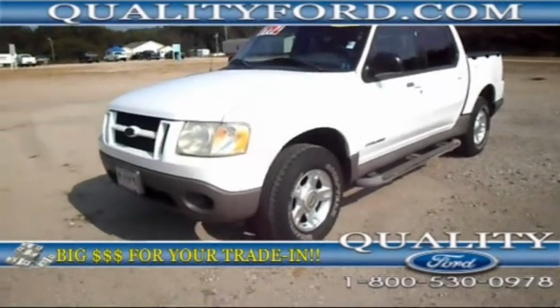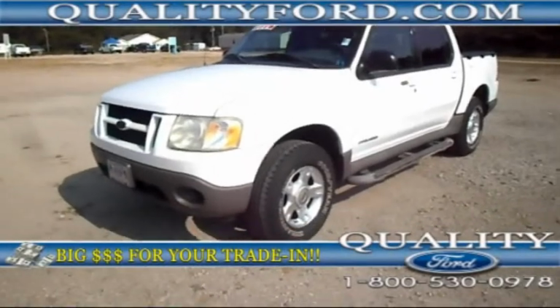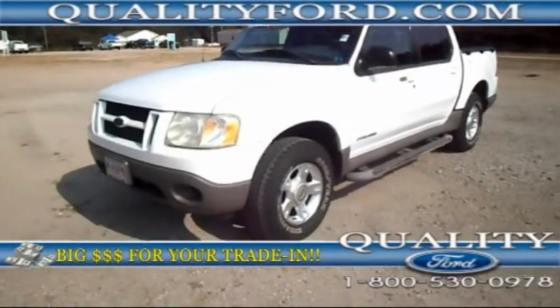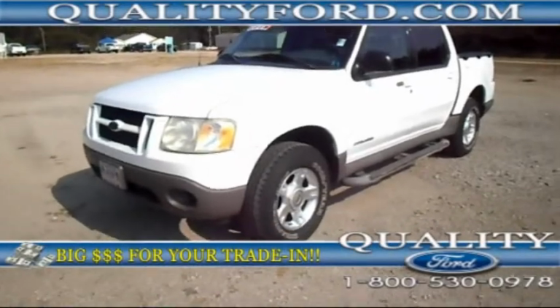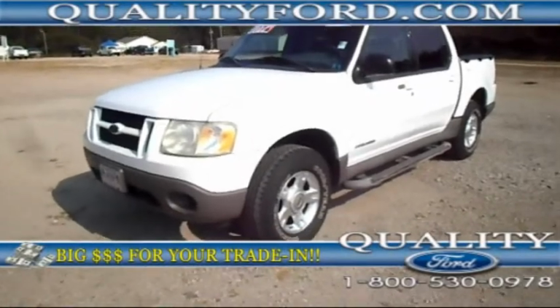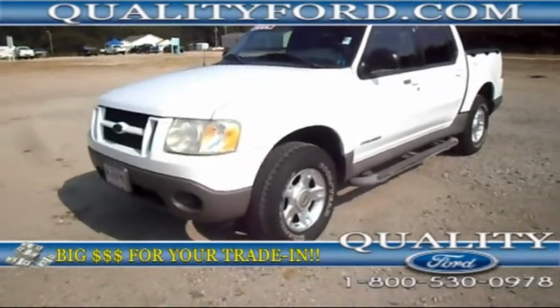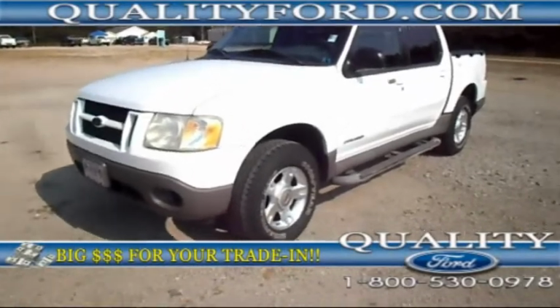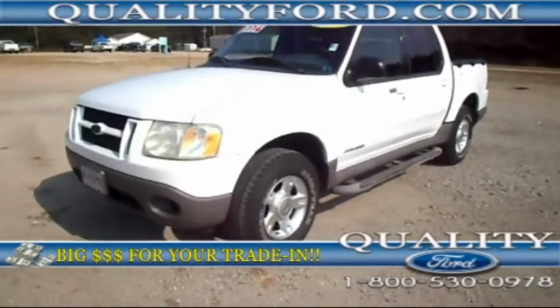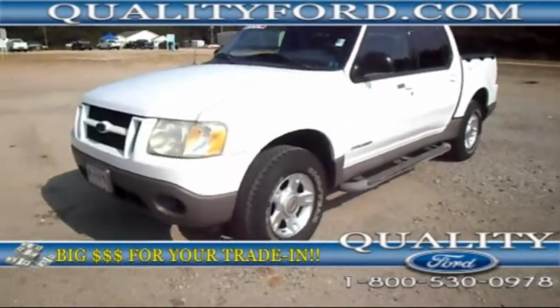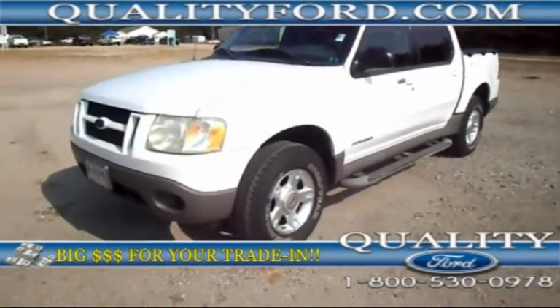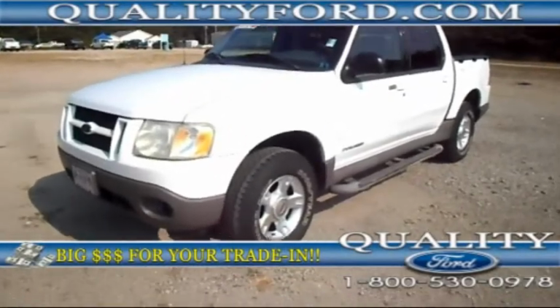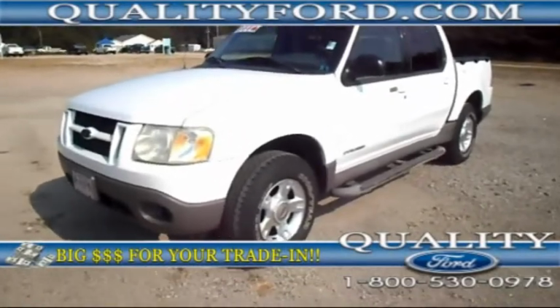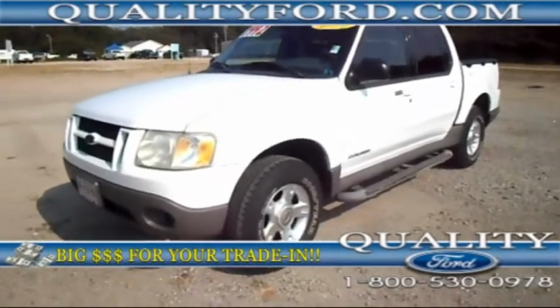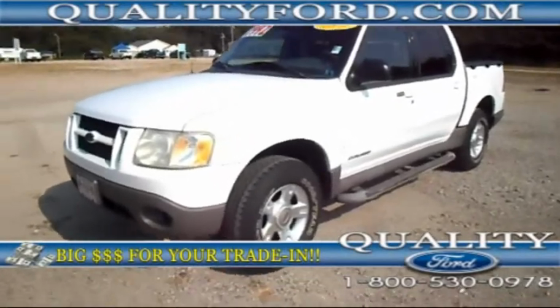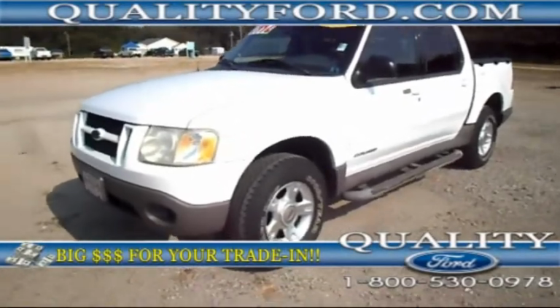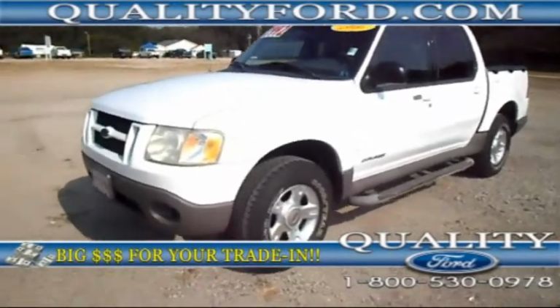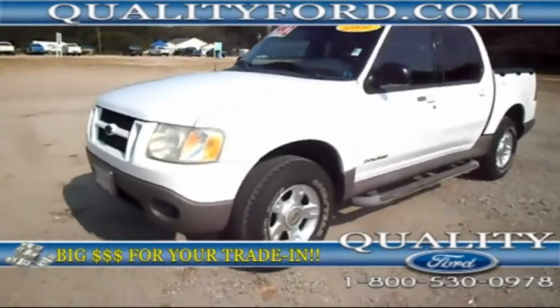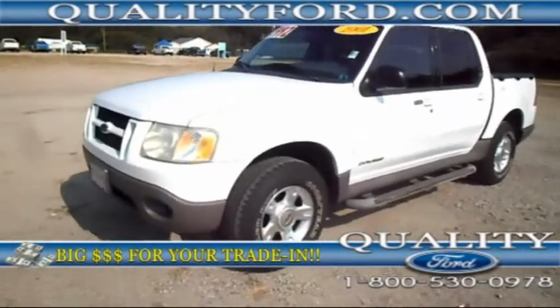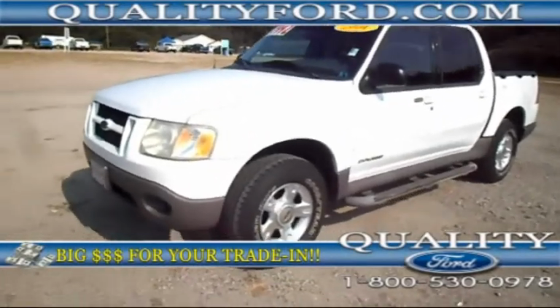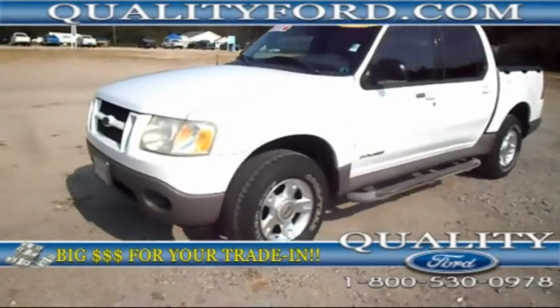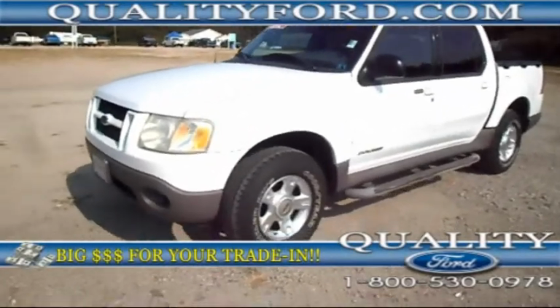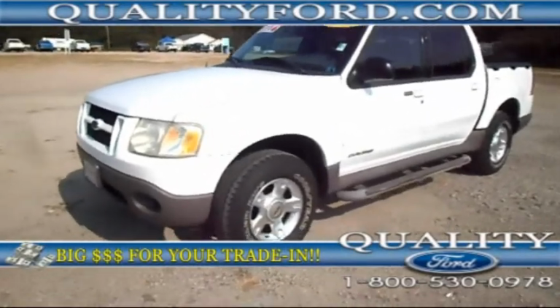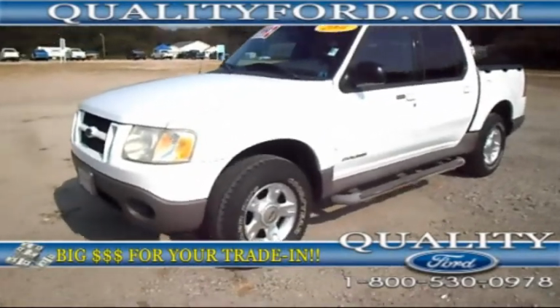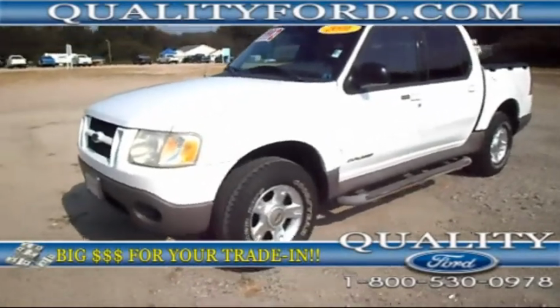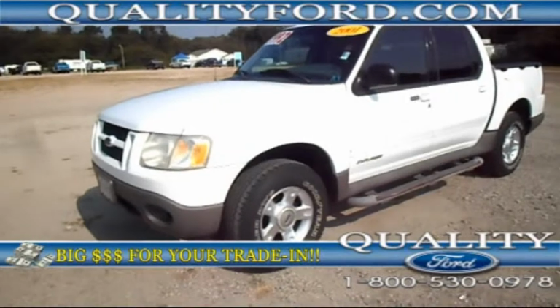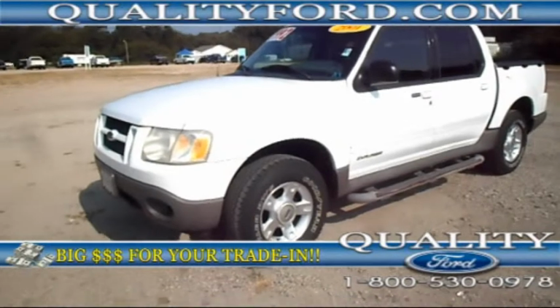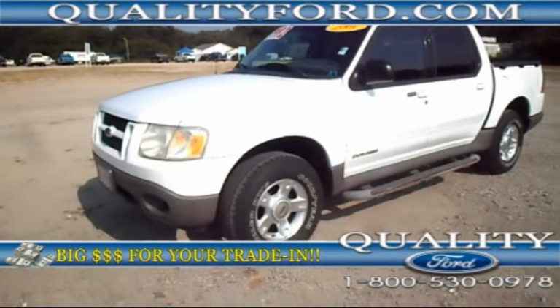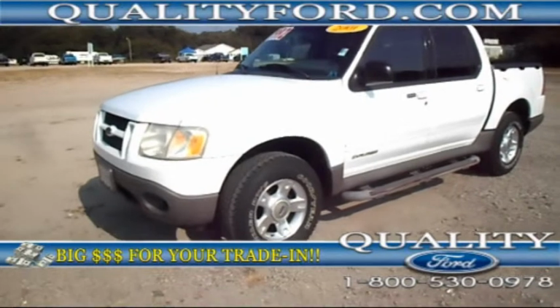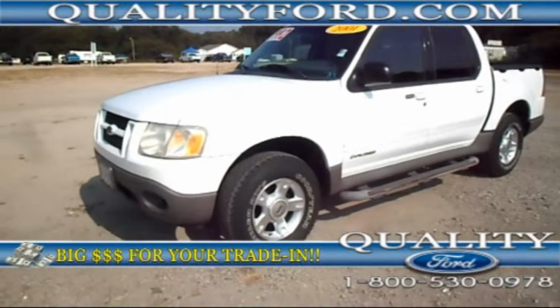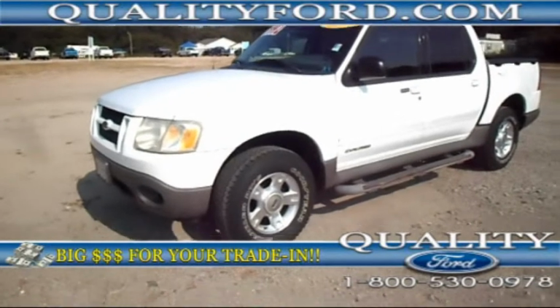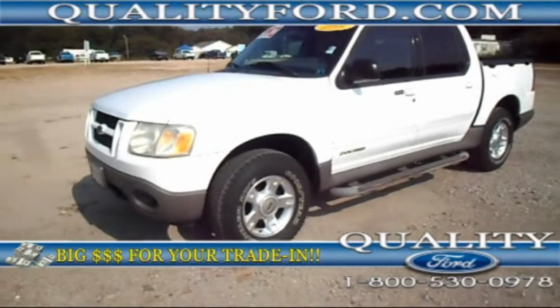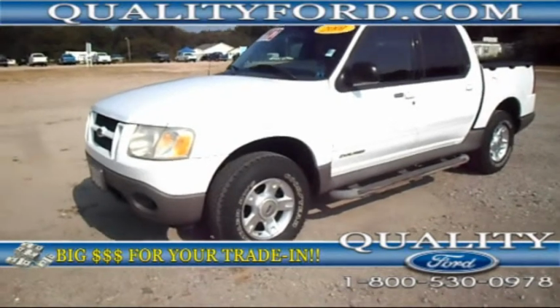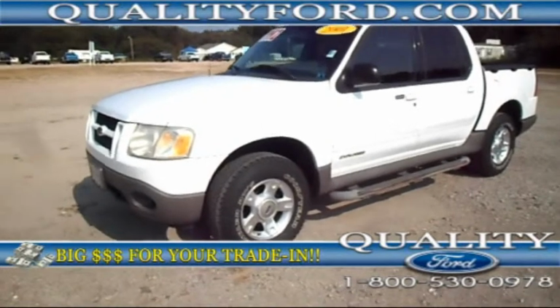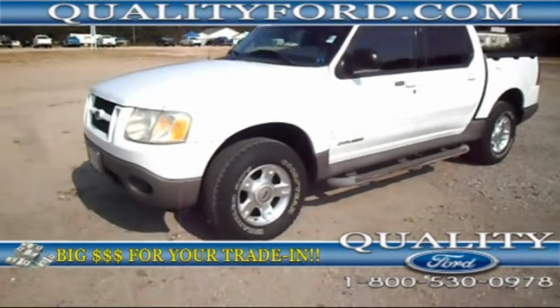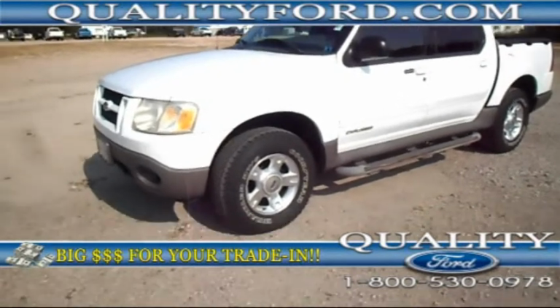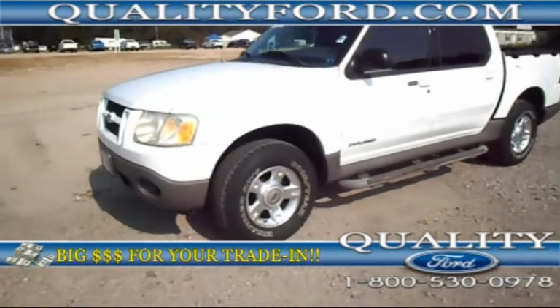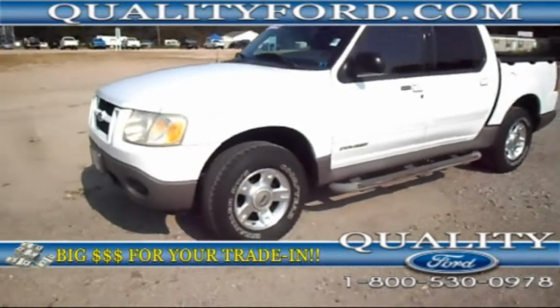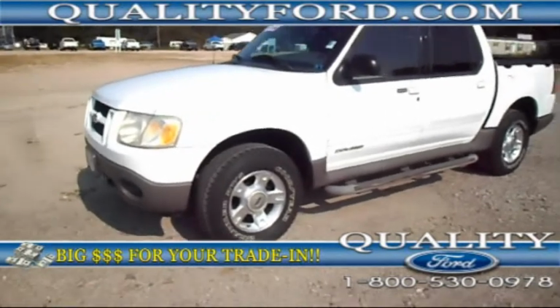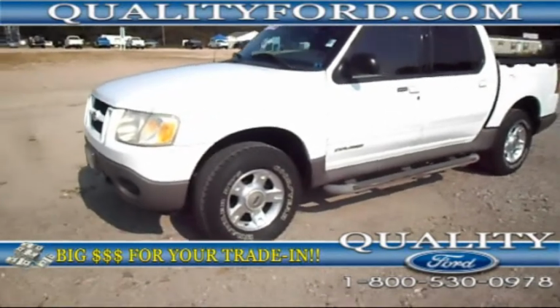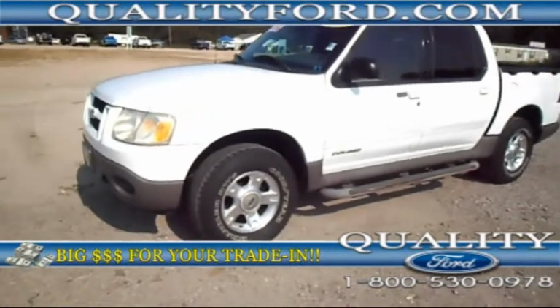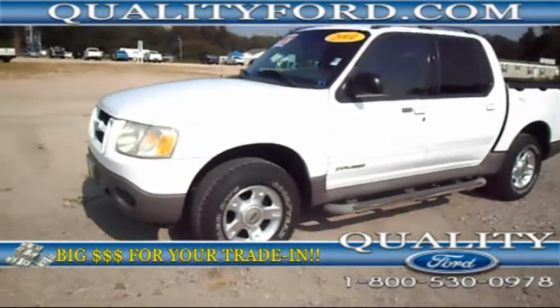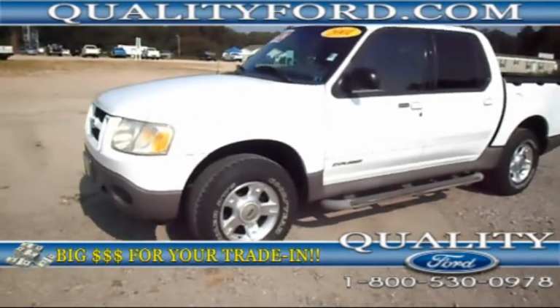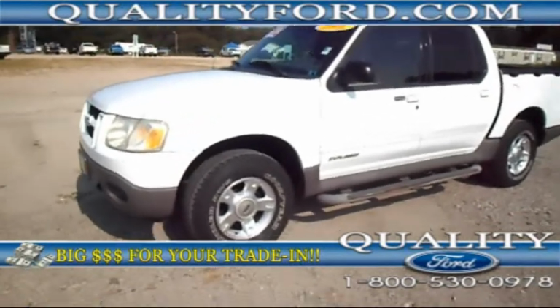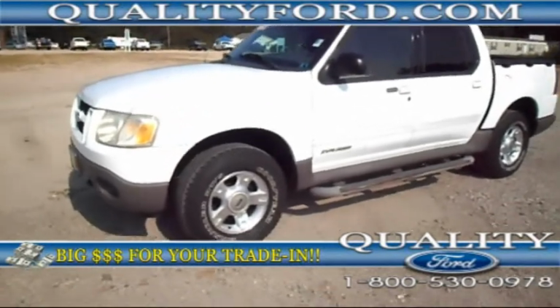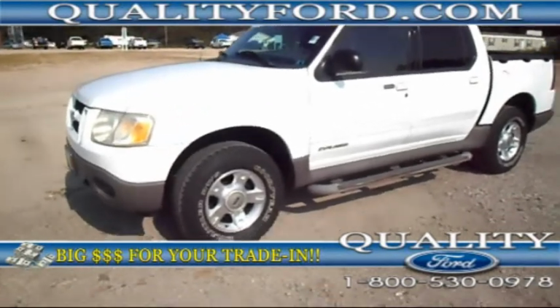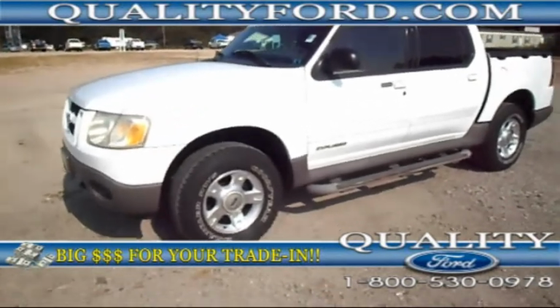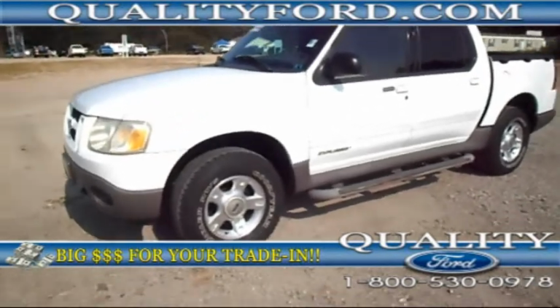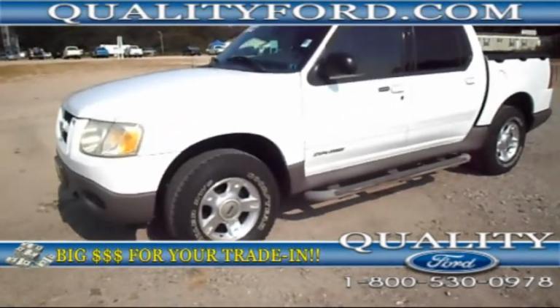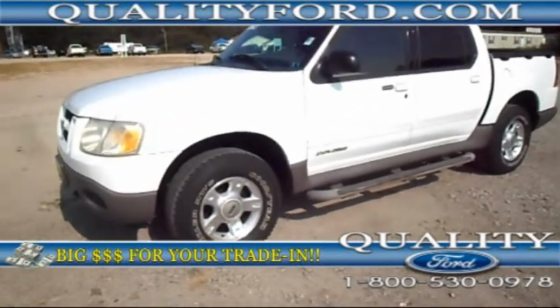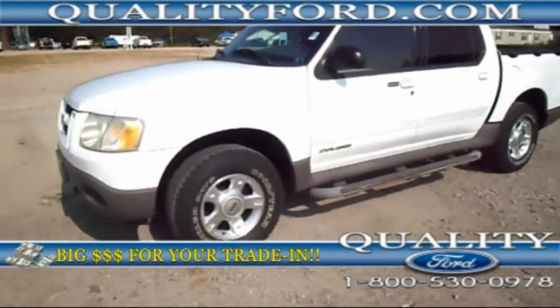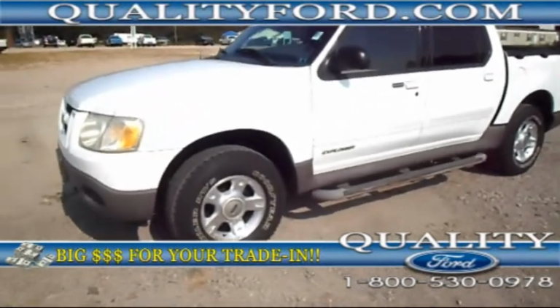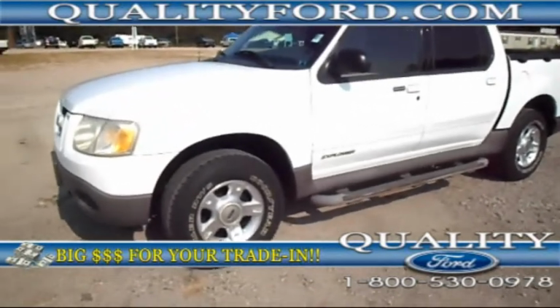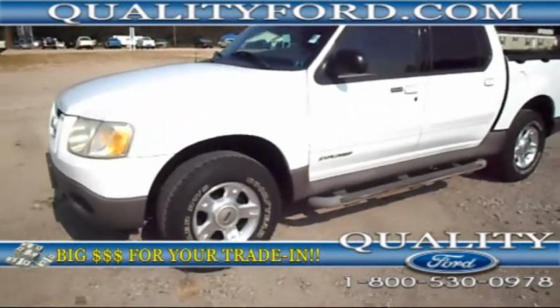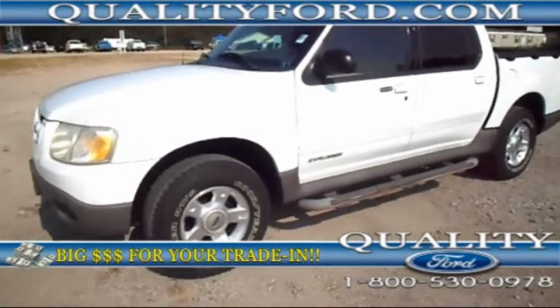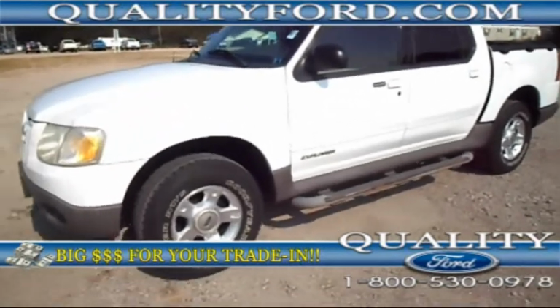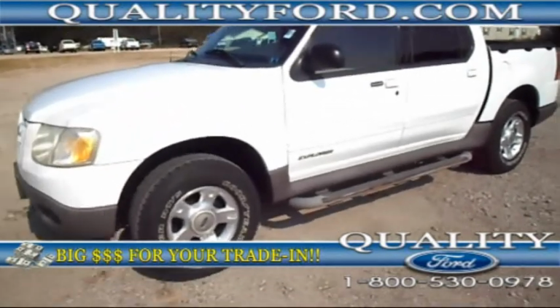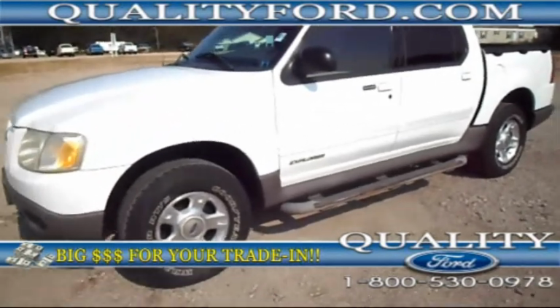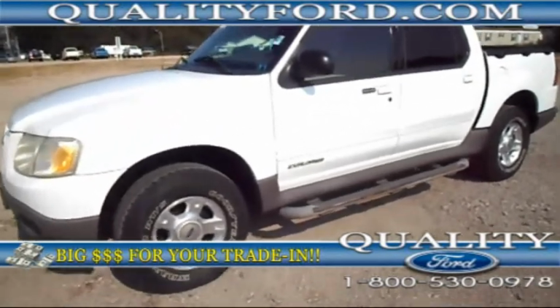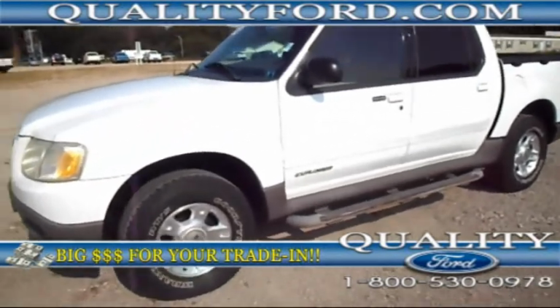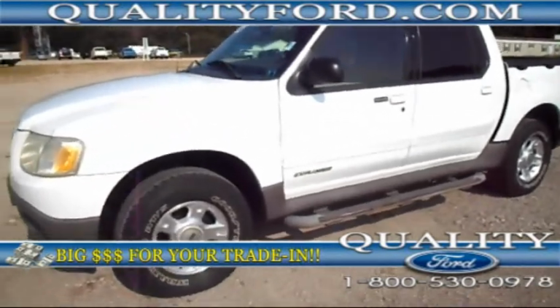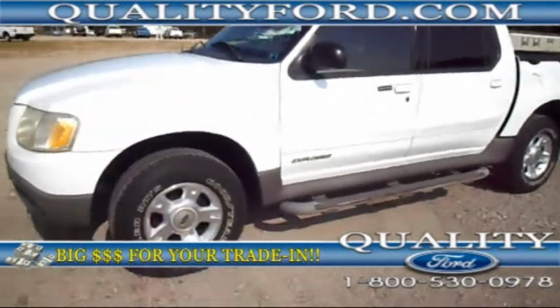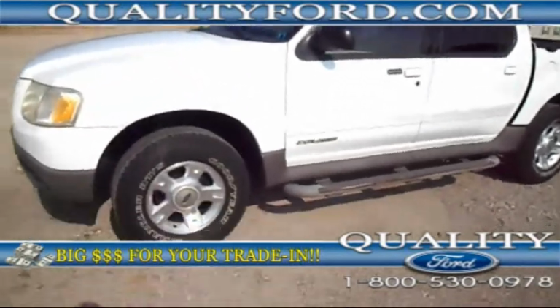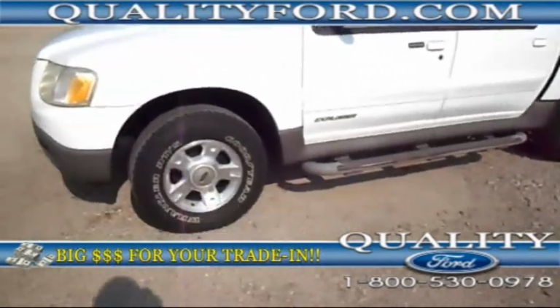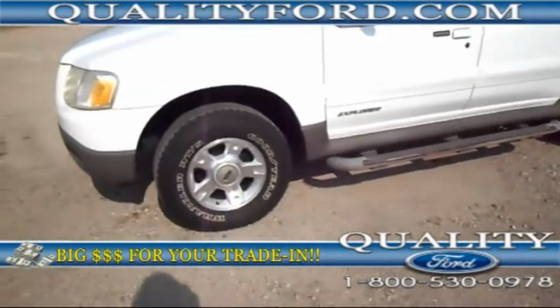Hey guys, this is Josie from Quality Ford in Whiteville, North Carolina. Today I'm going to be showing you this 2001 Ford Explorer Sport Track.